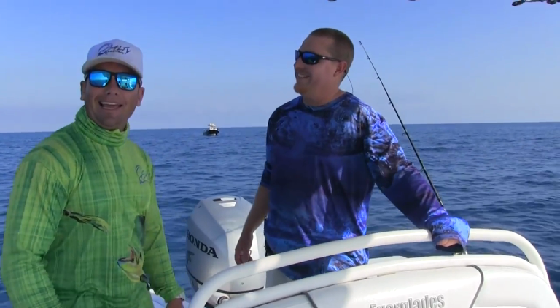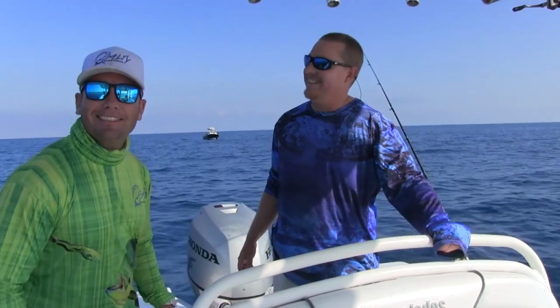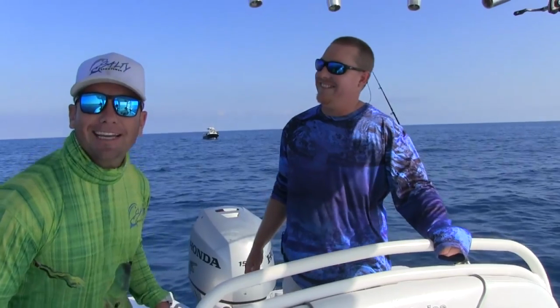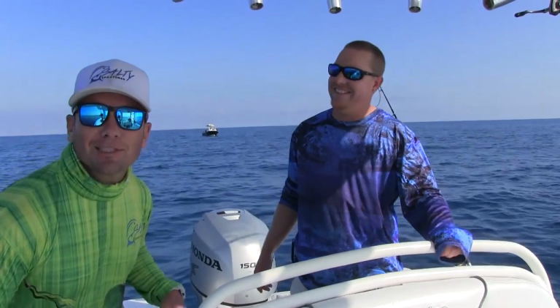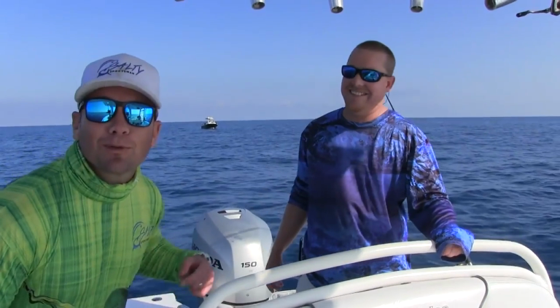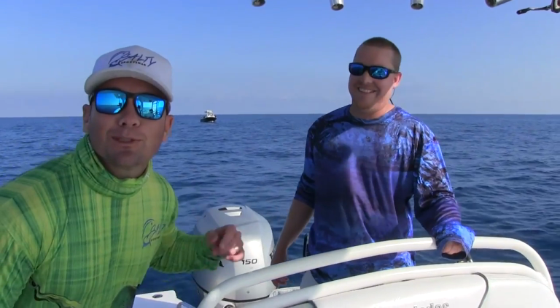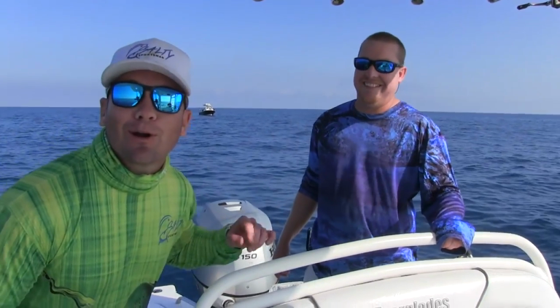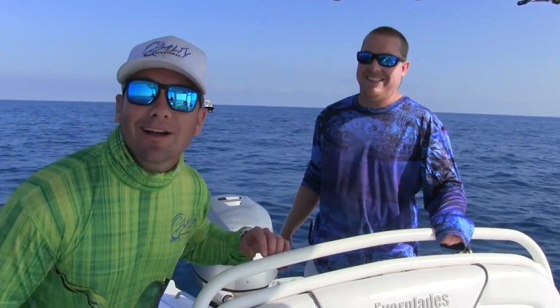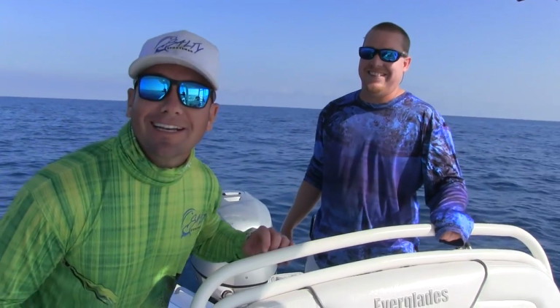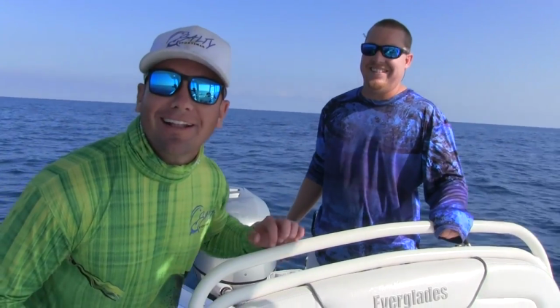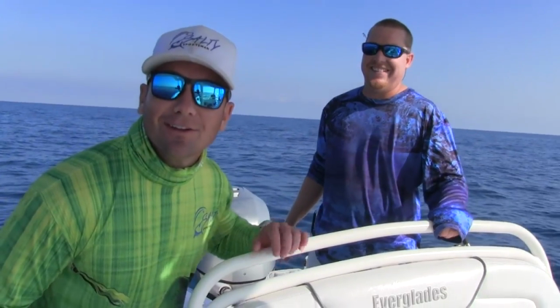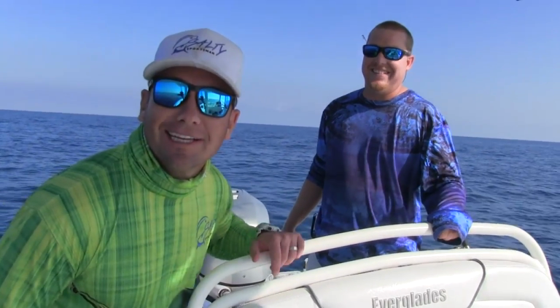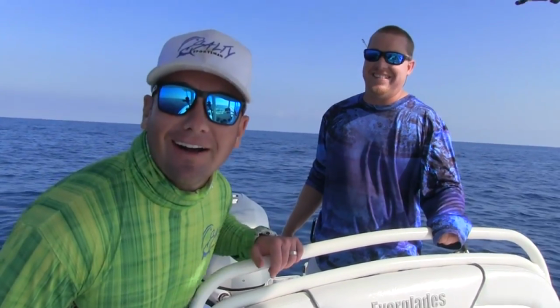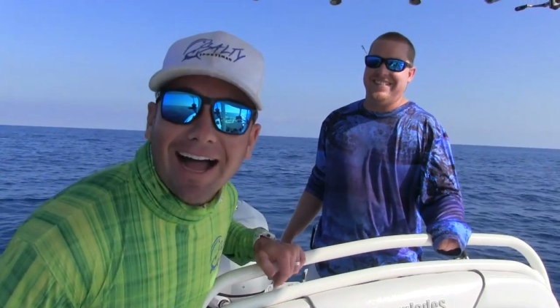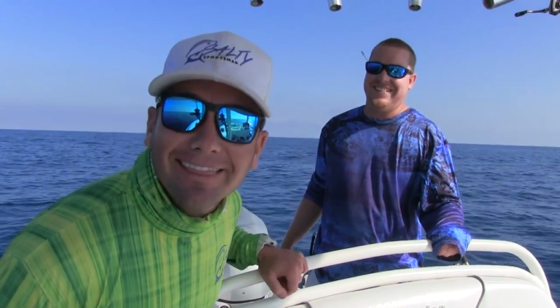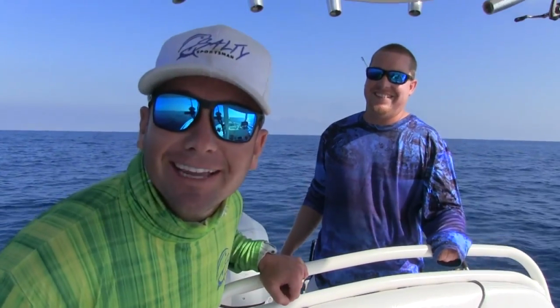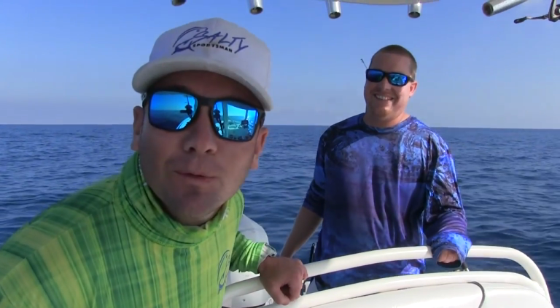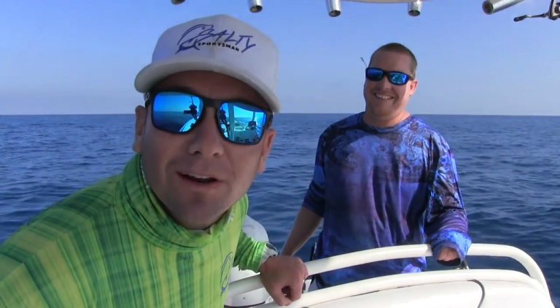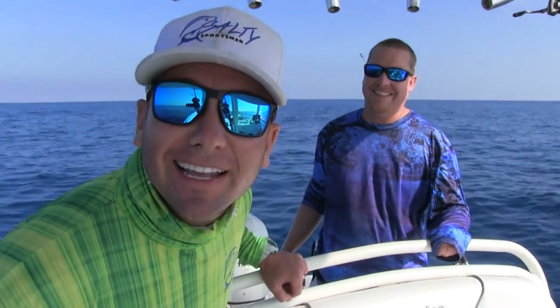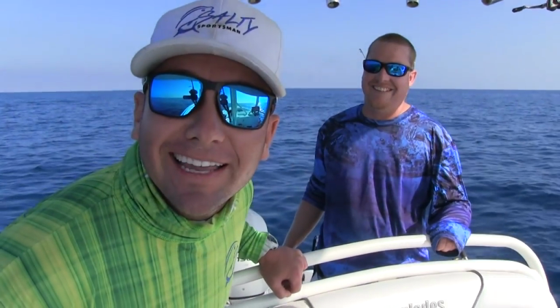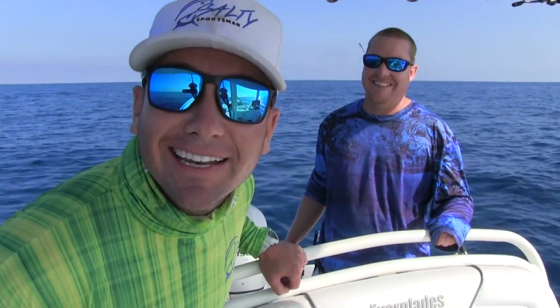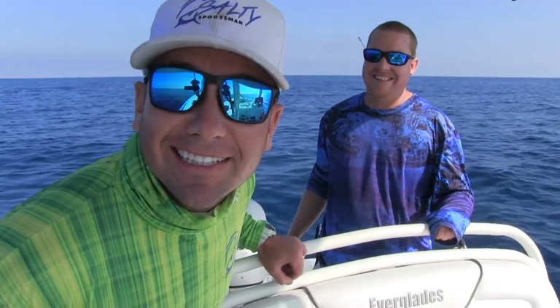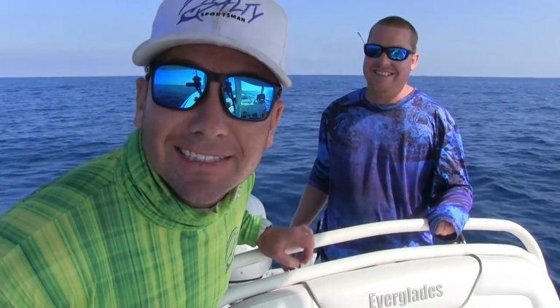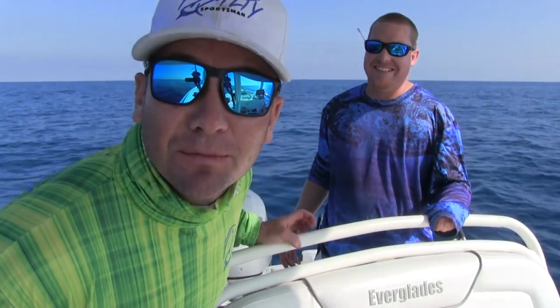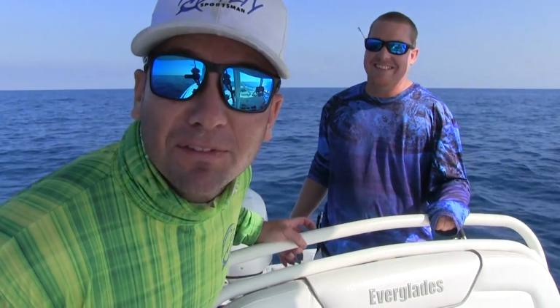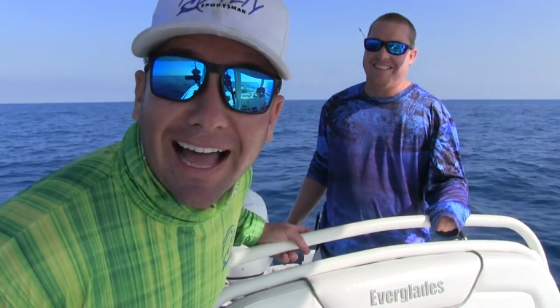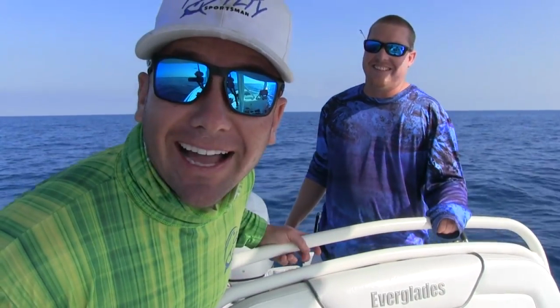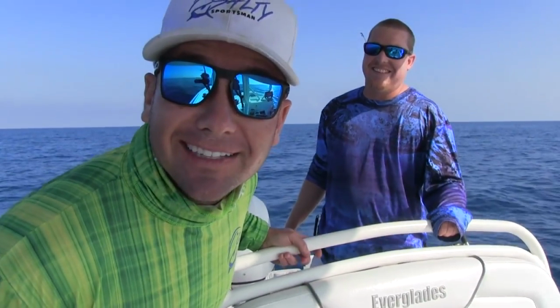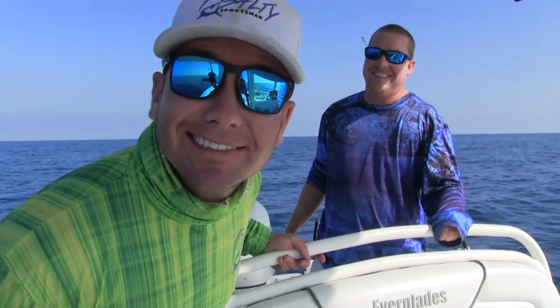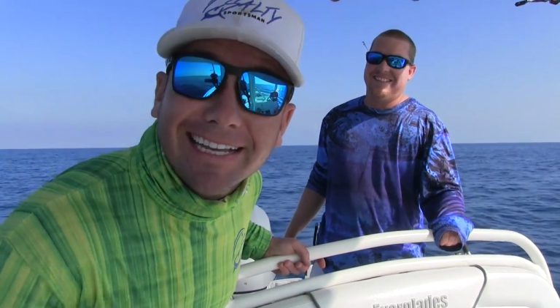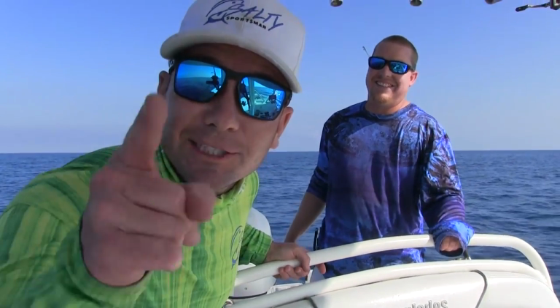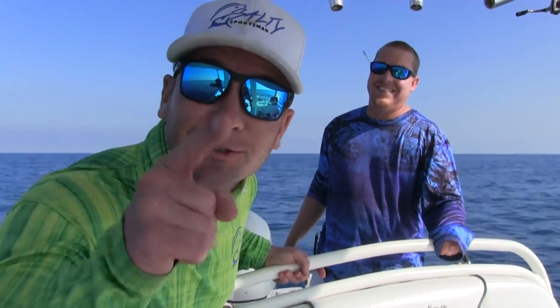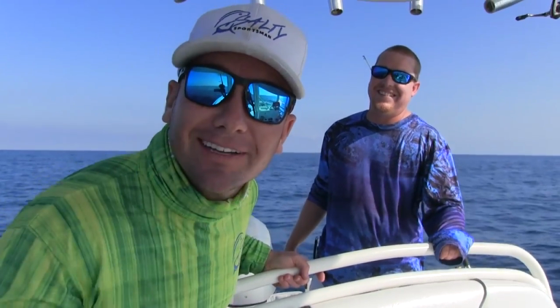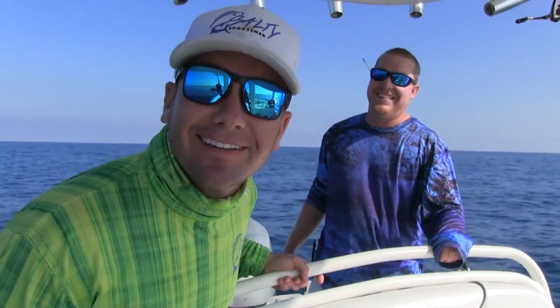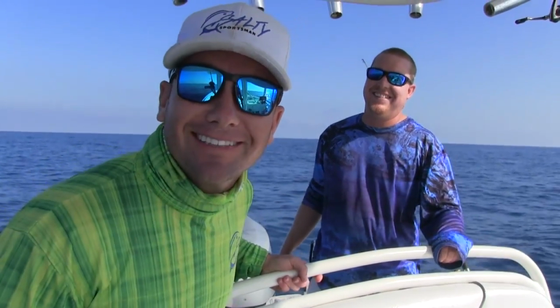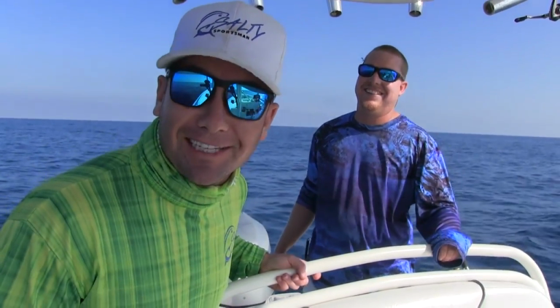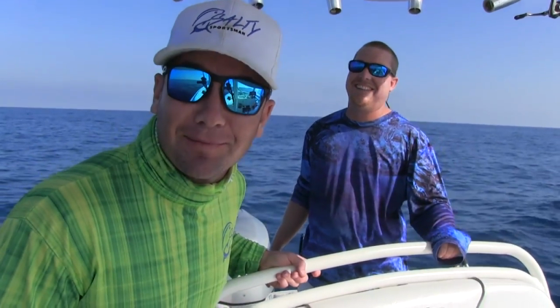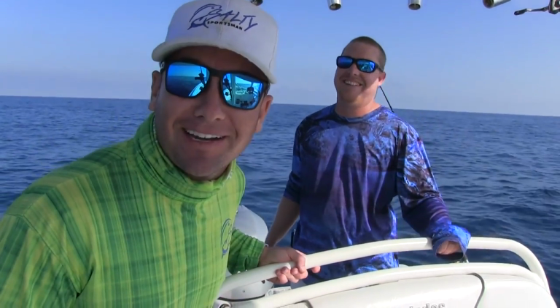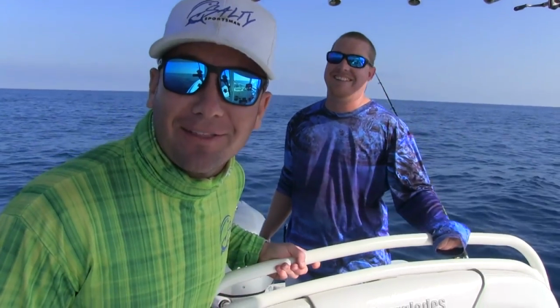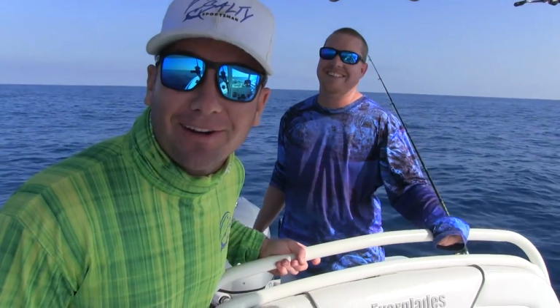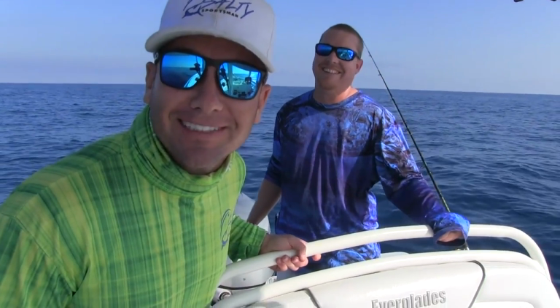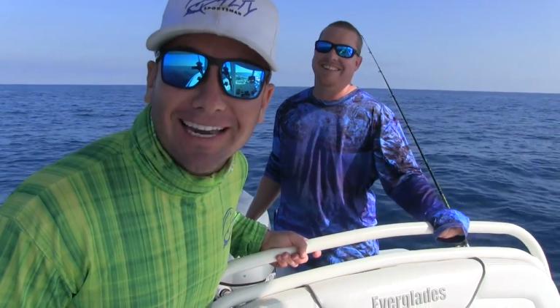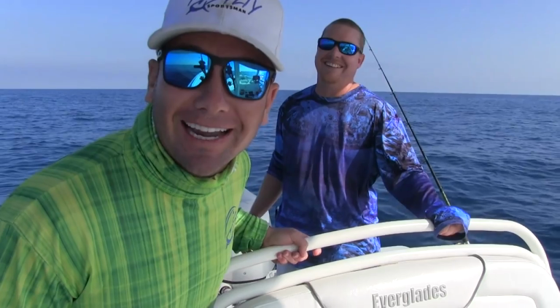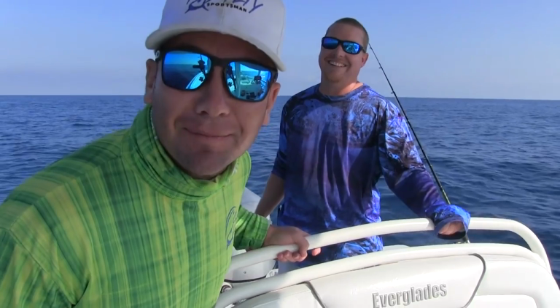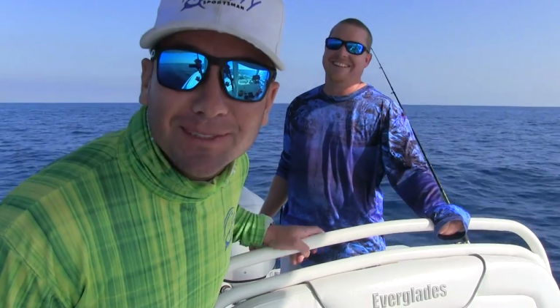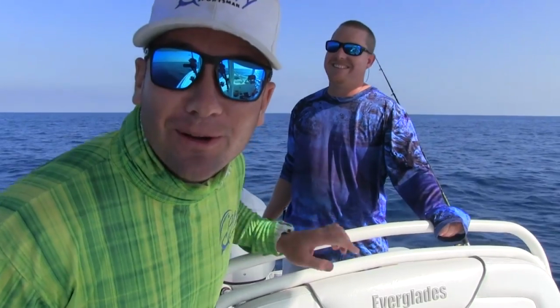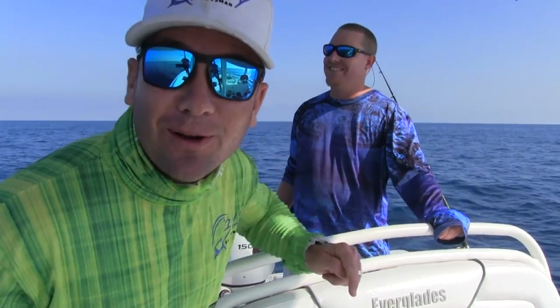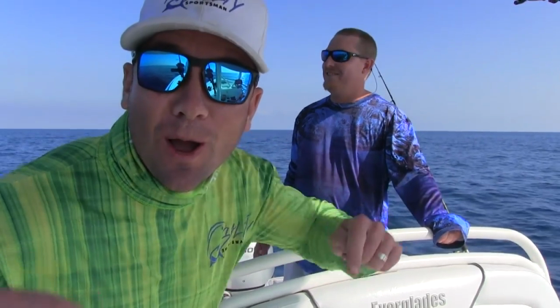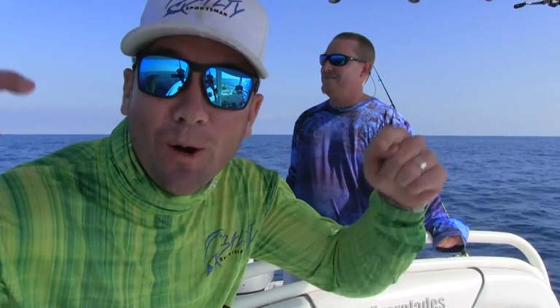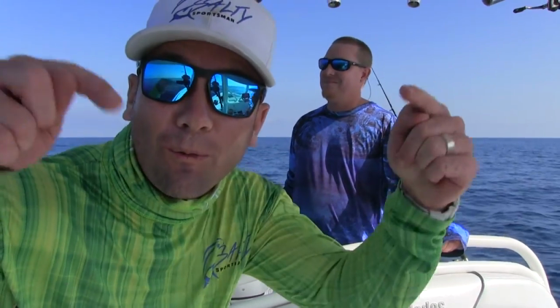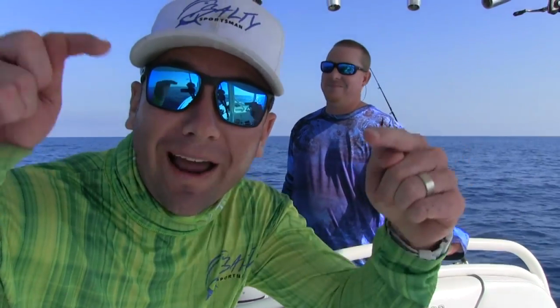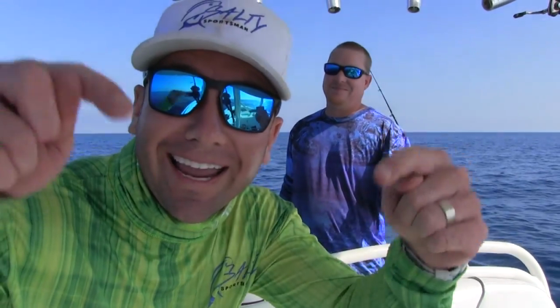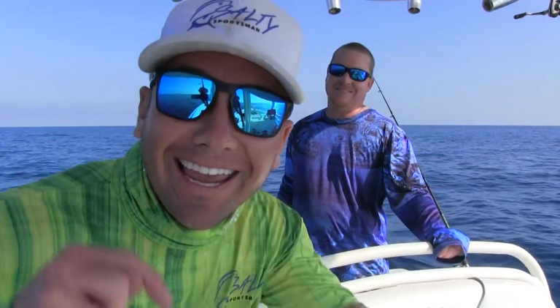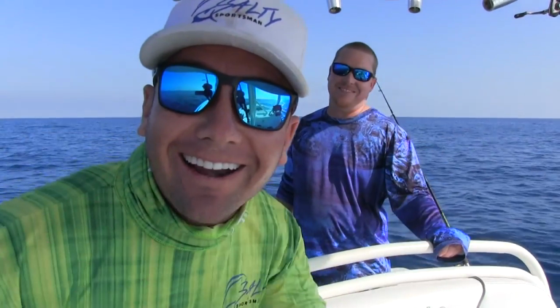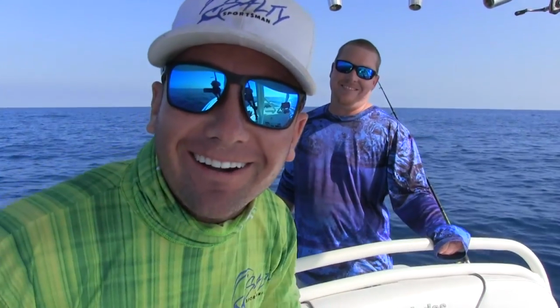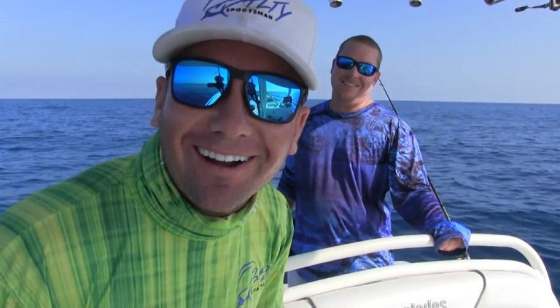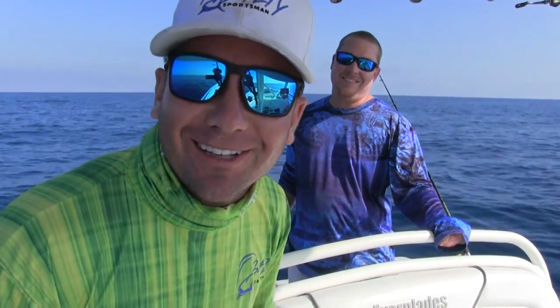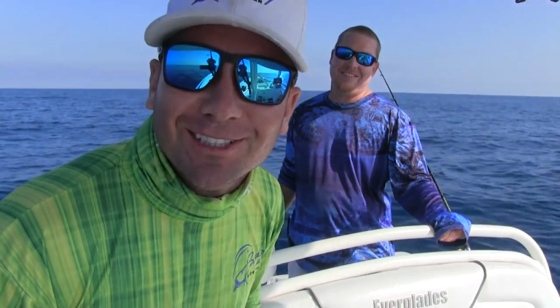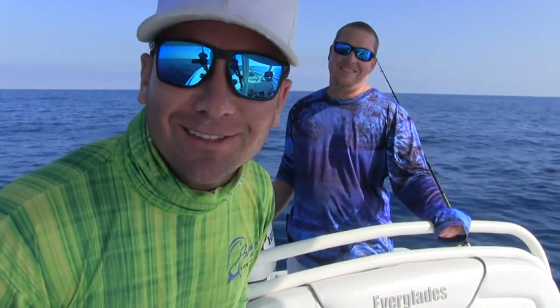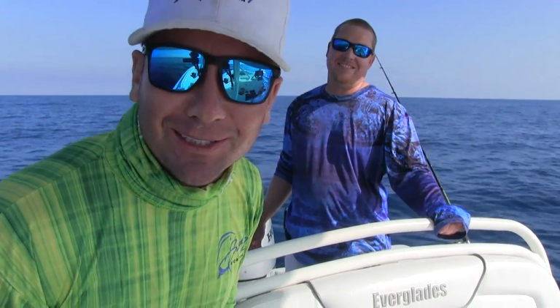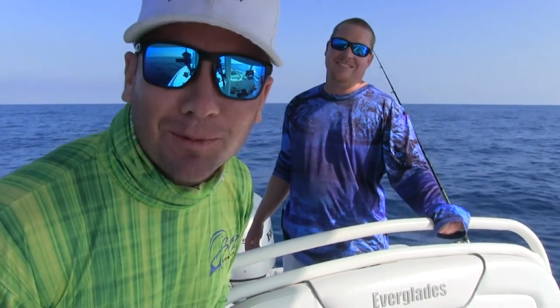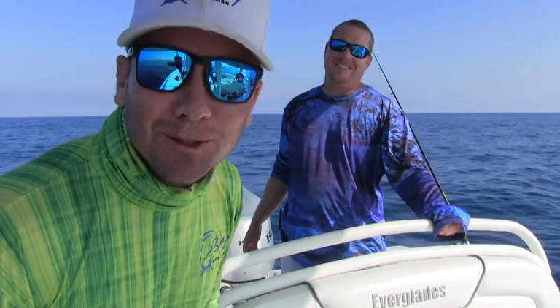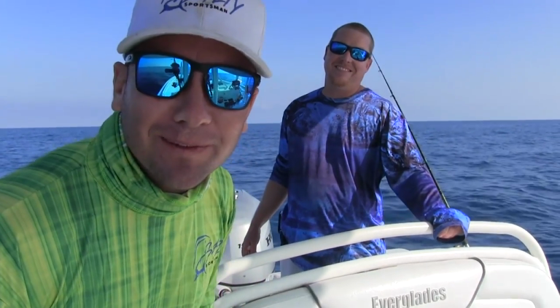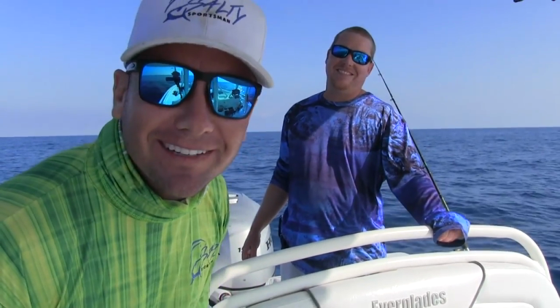He says we're targeting yellowtail, but I think we're going to get into some flags. Stay tuned — this is going to be another exciting episode right here on Salty Sportsman.